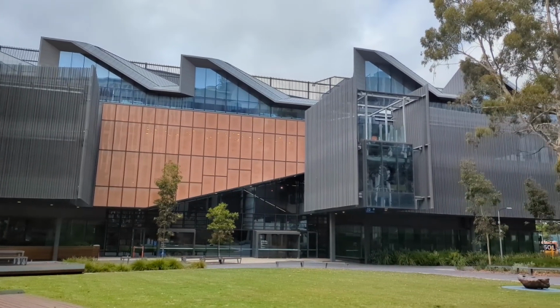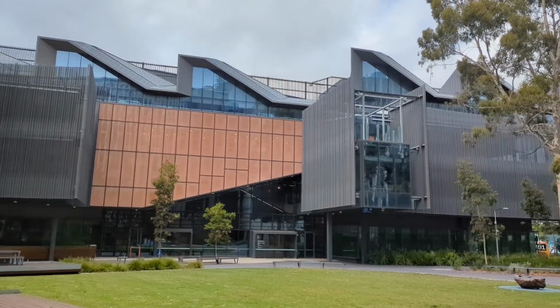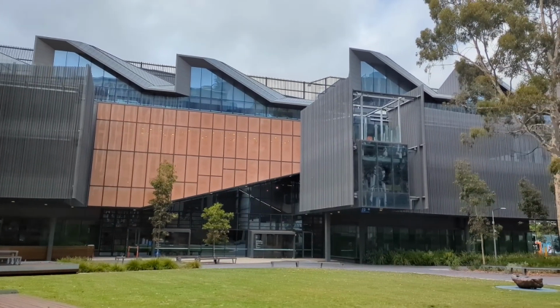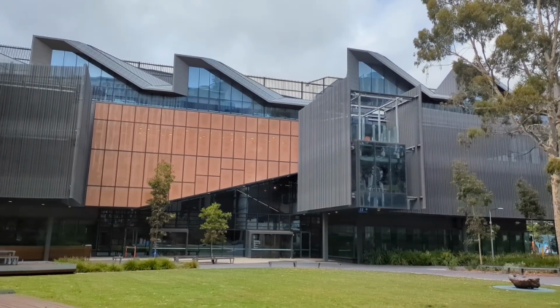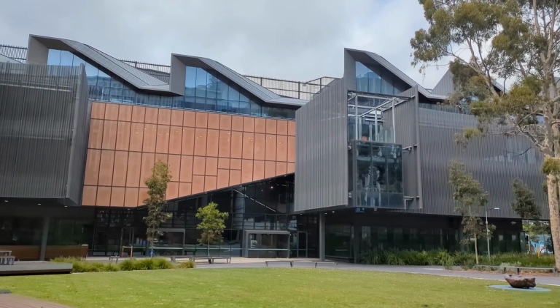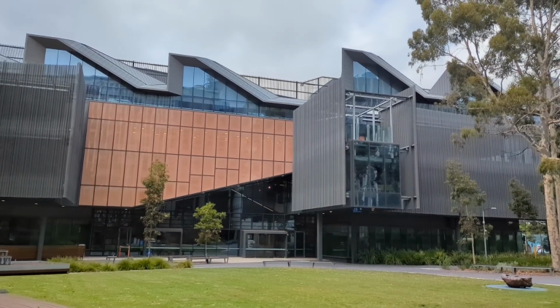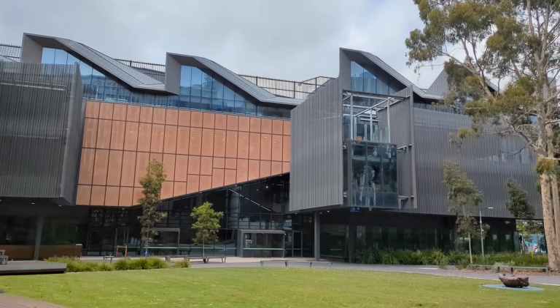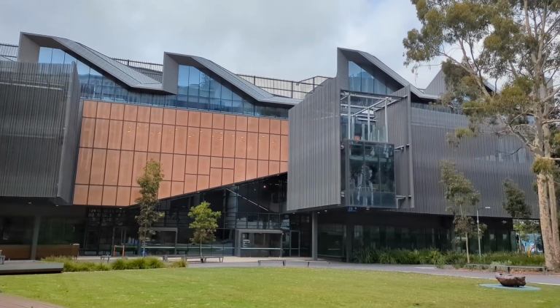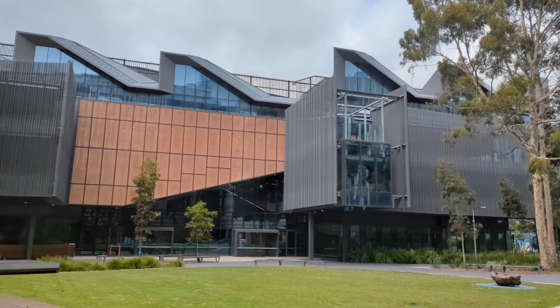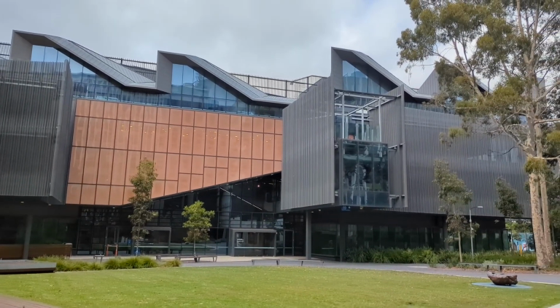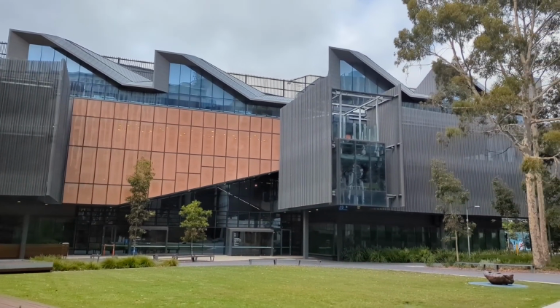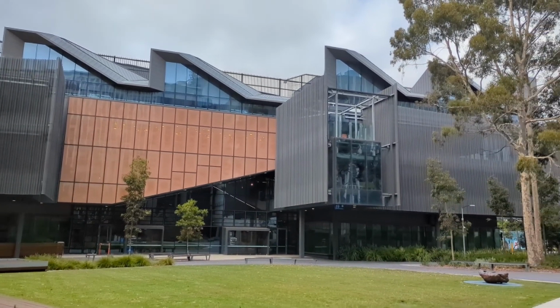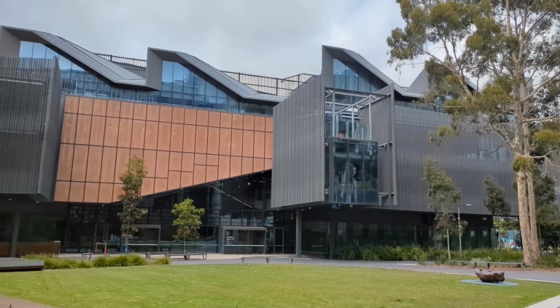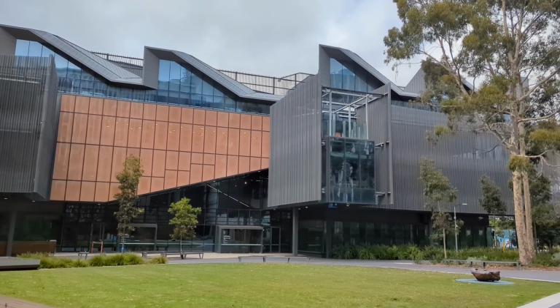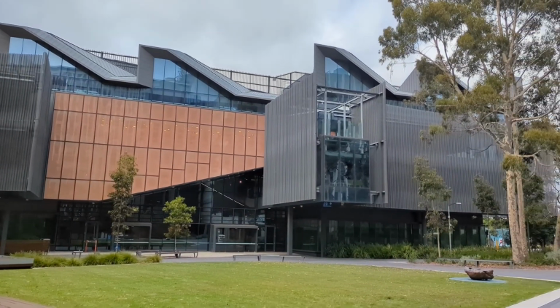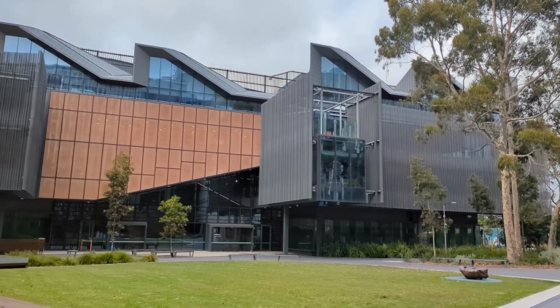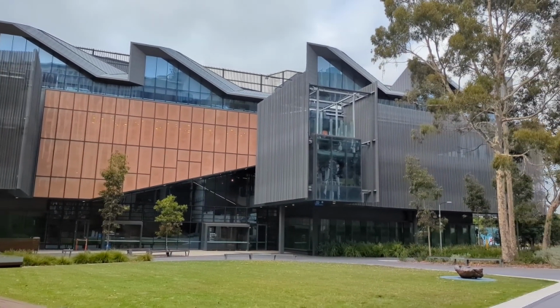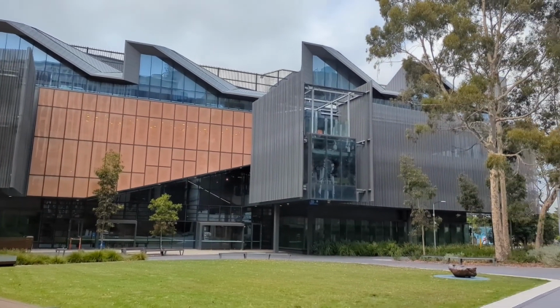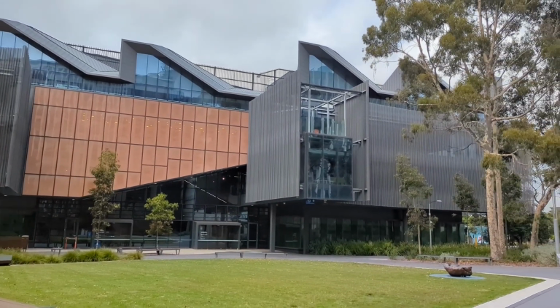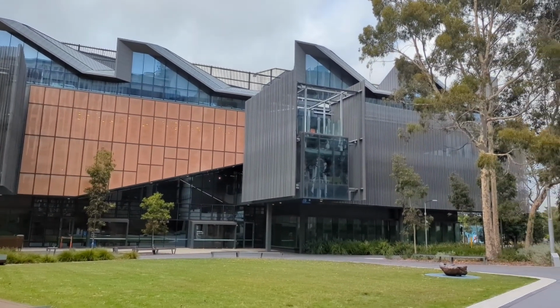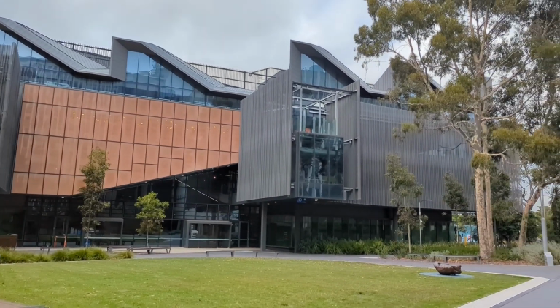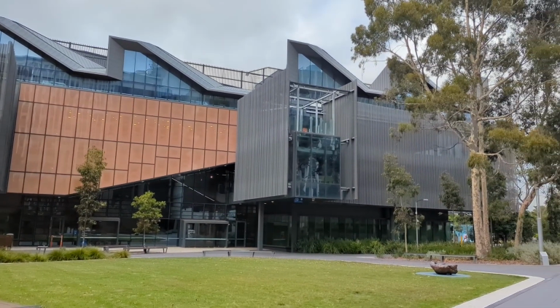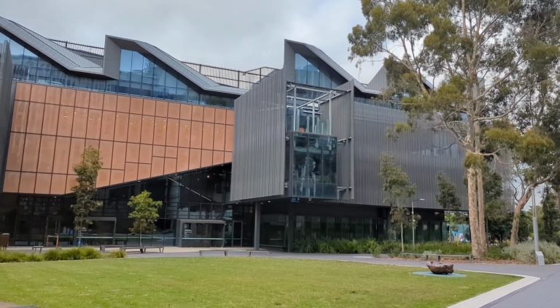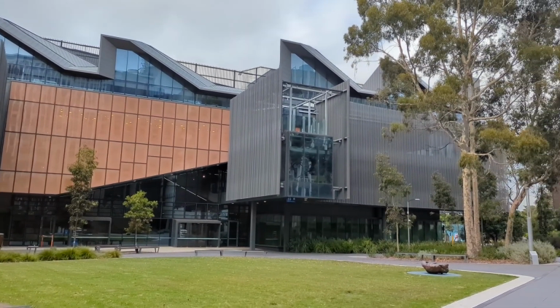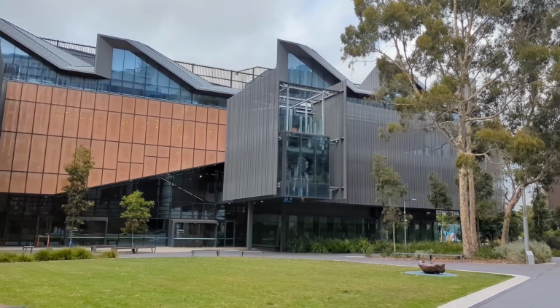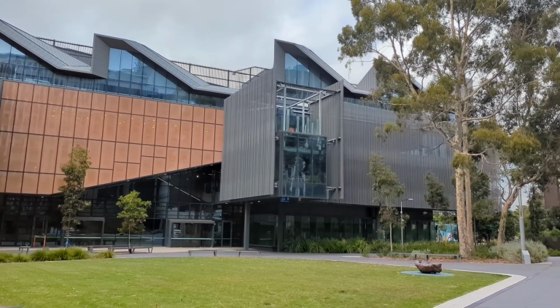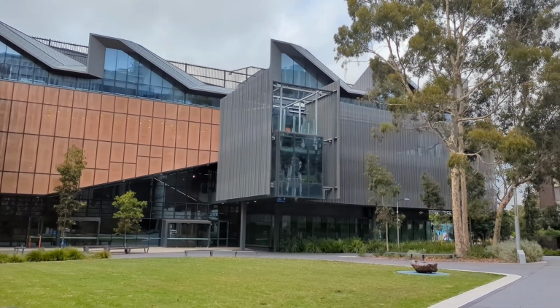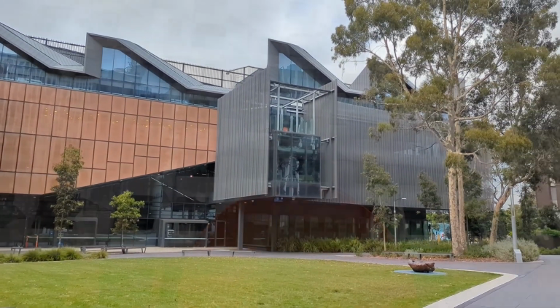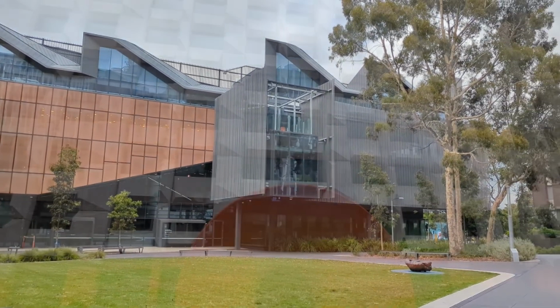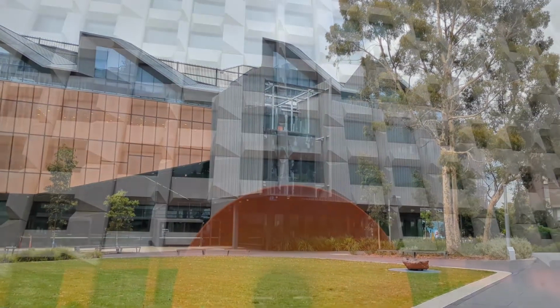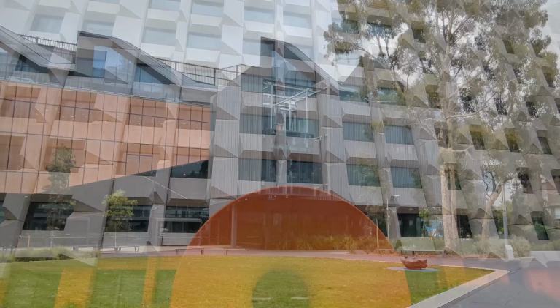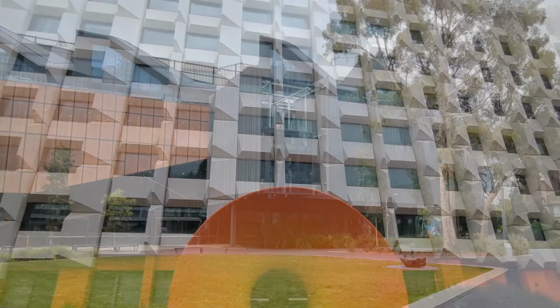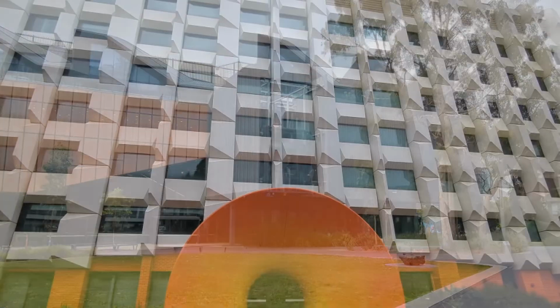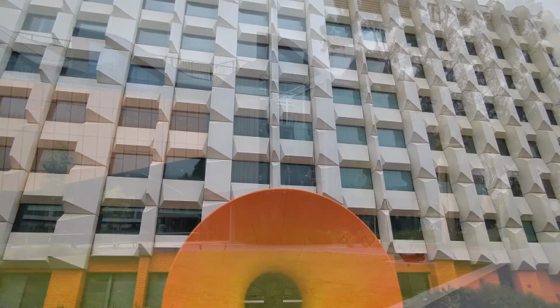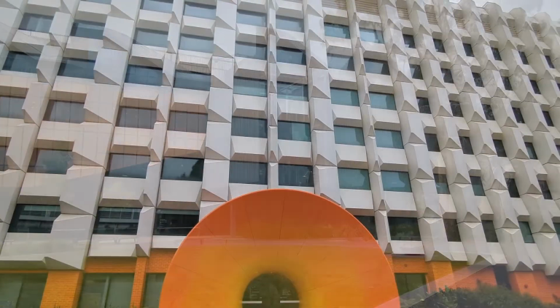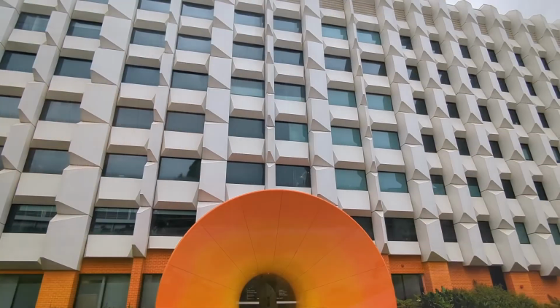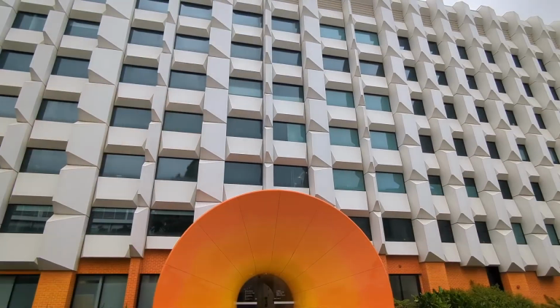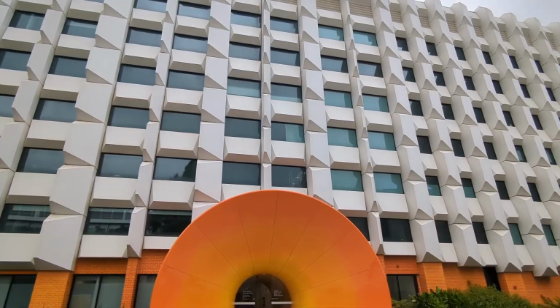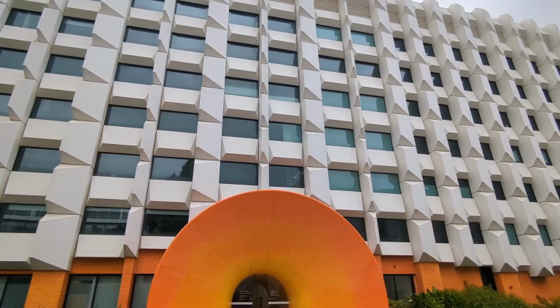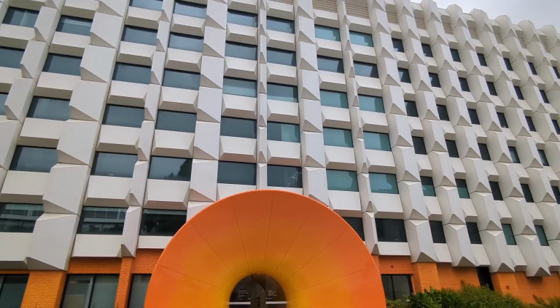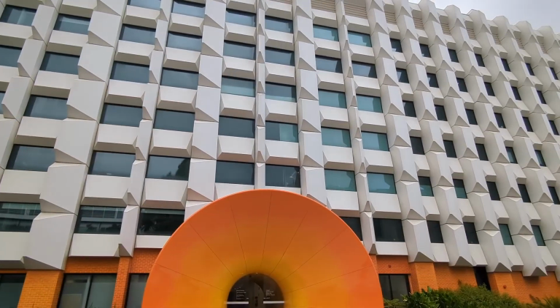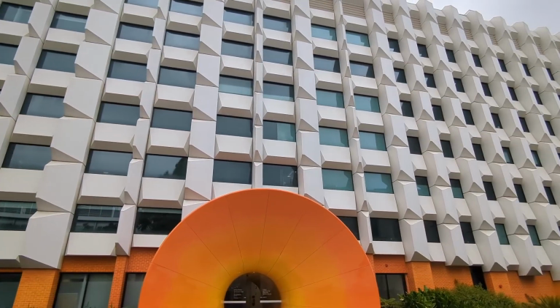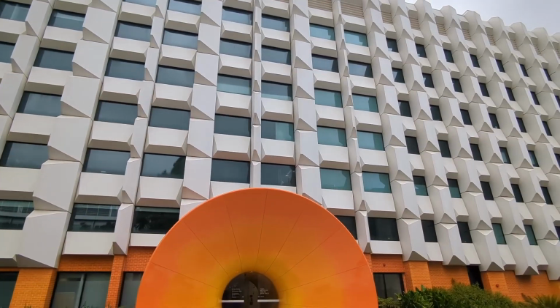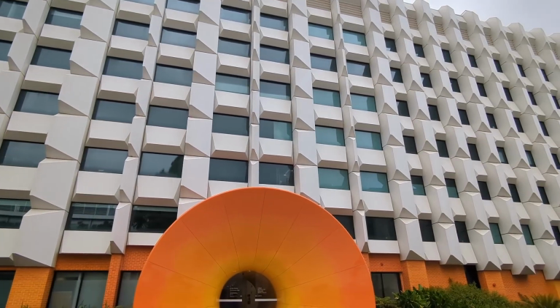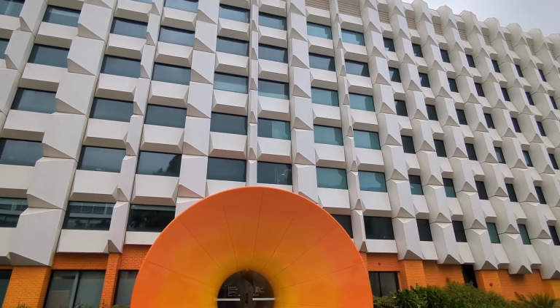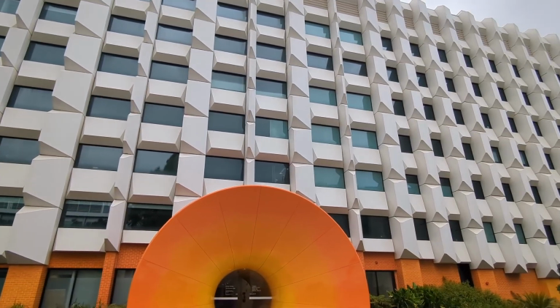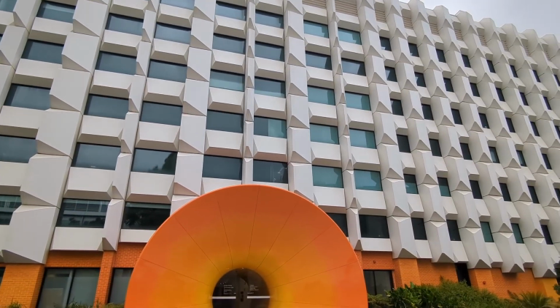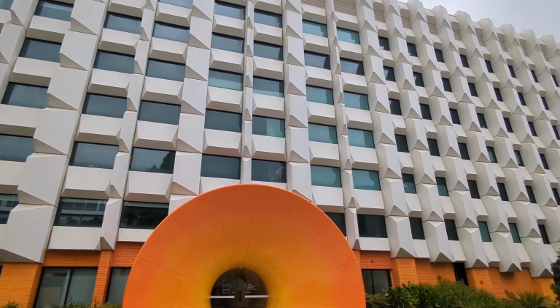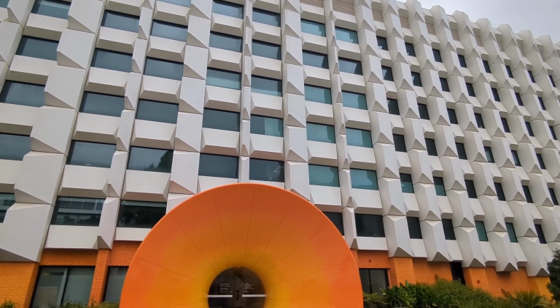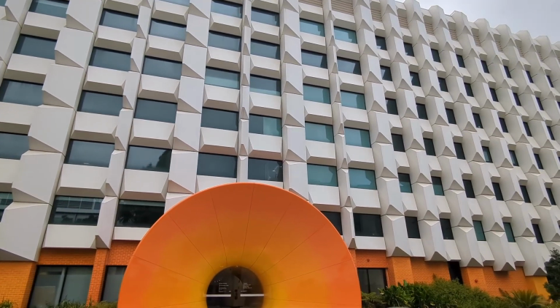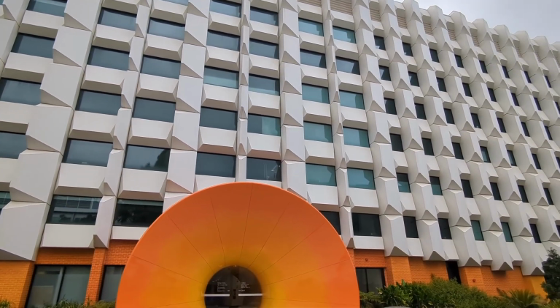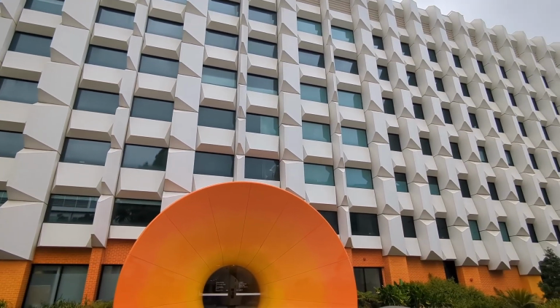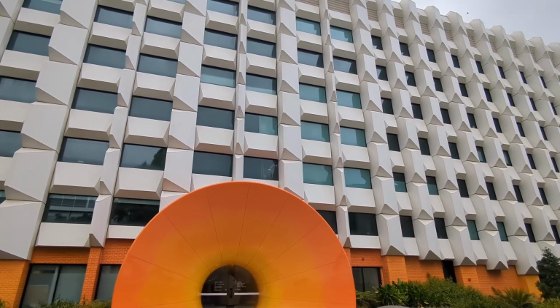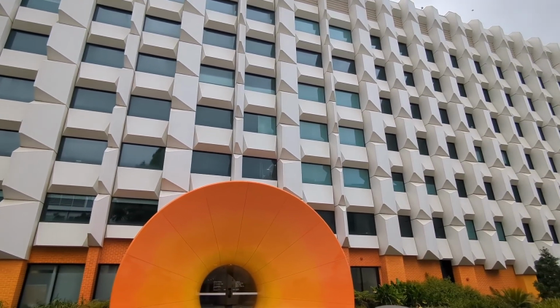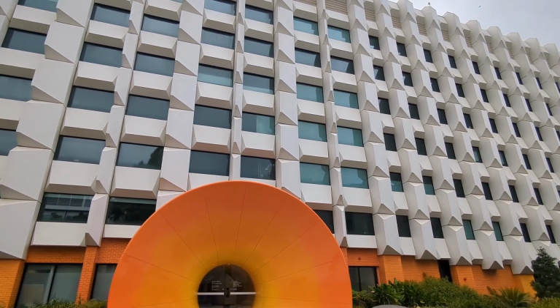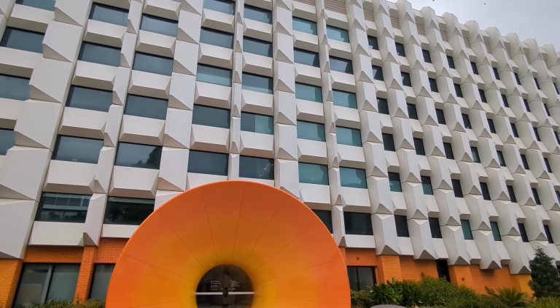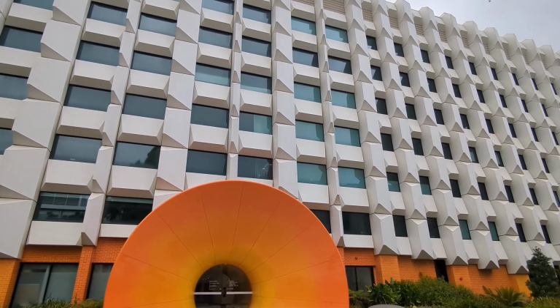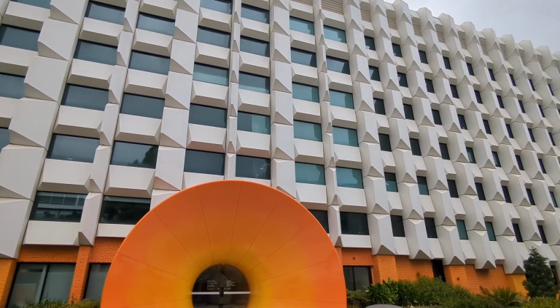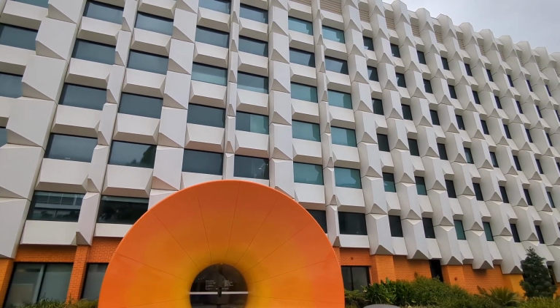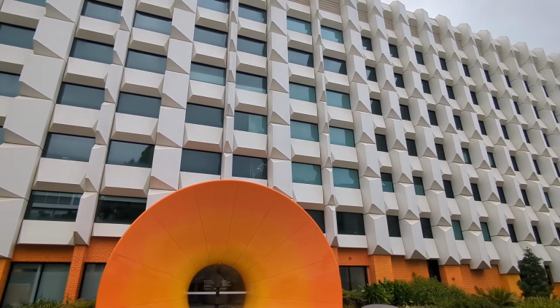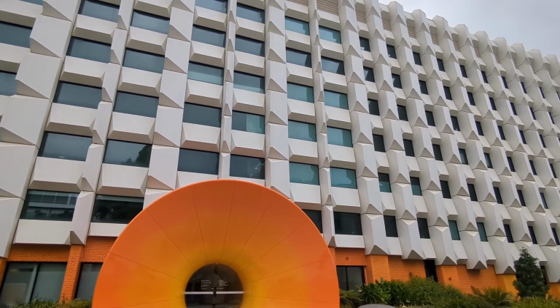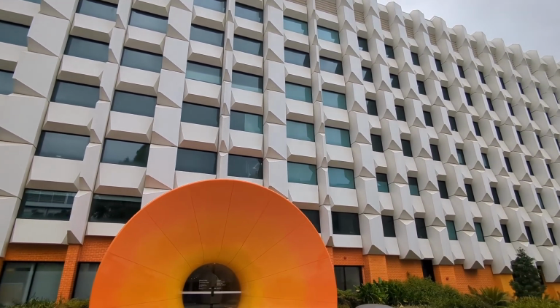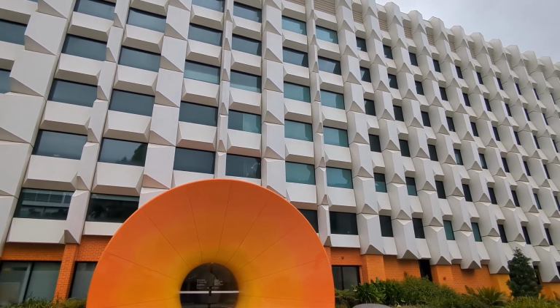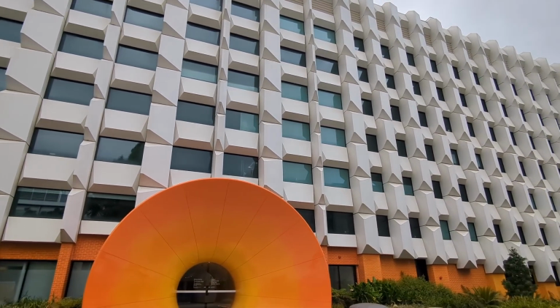The university is ranked 42nd in the world and 5th in Australia by the QS World University Rankings 2024. We have other videos about high-value scholarships to study at Monash University on our ScholarshipDB YouTube channel.